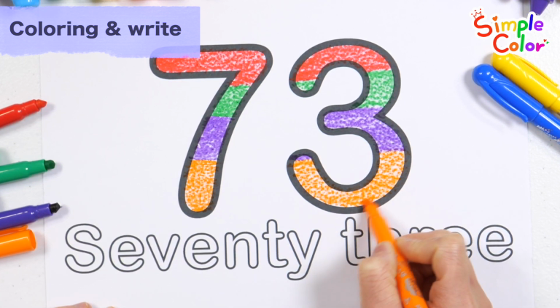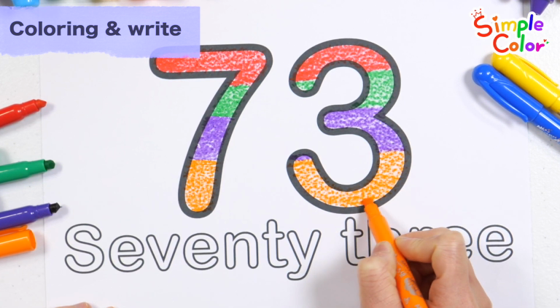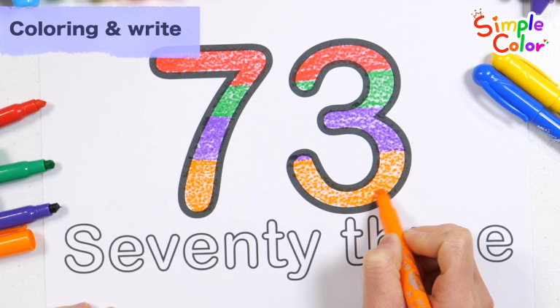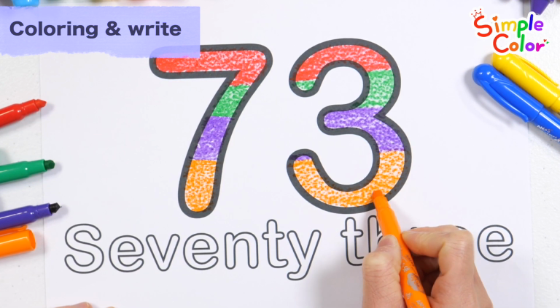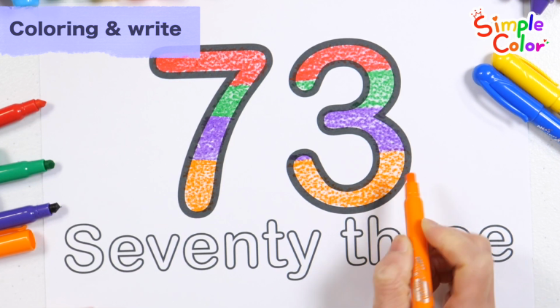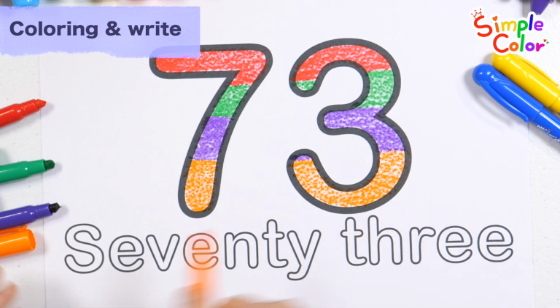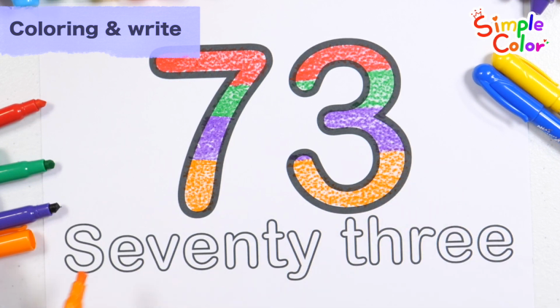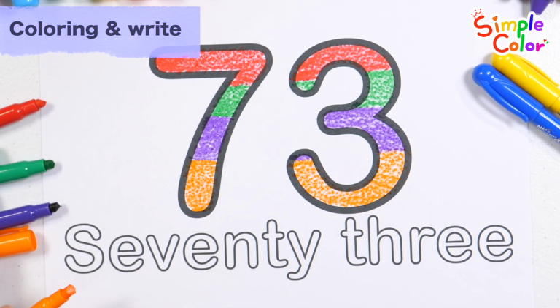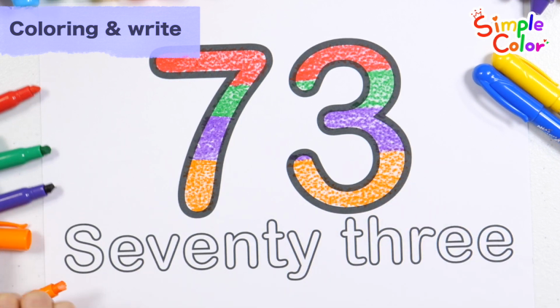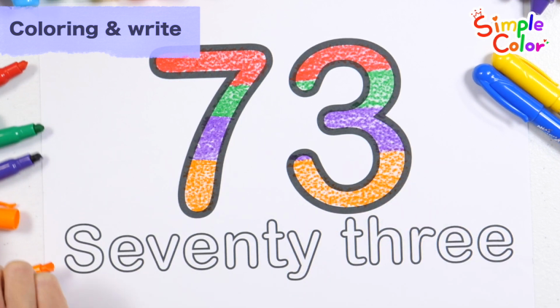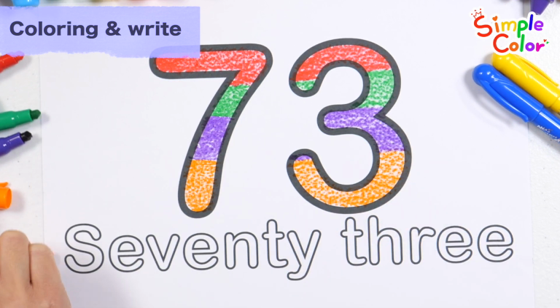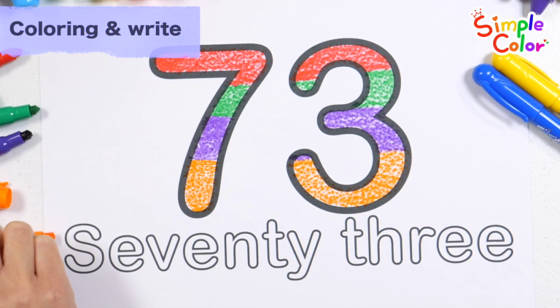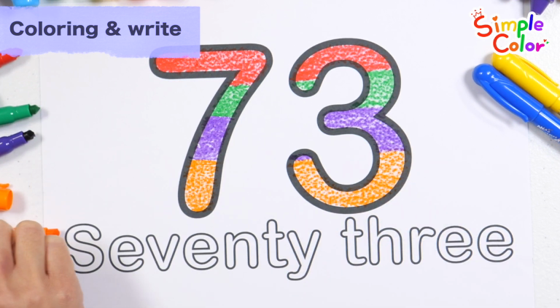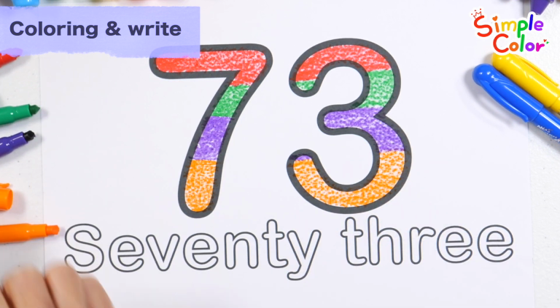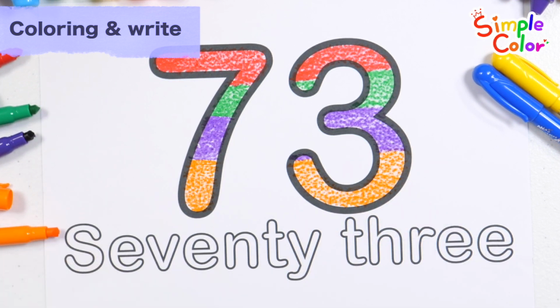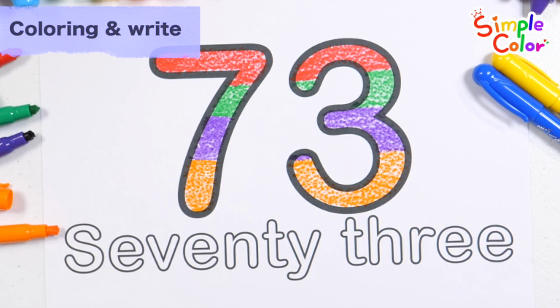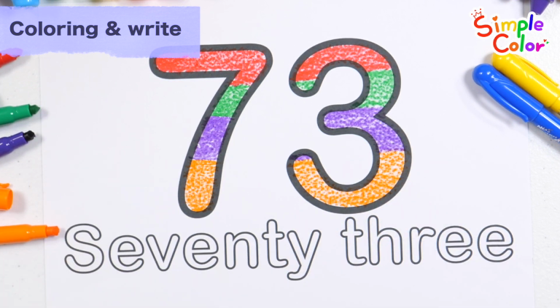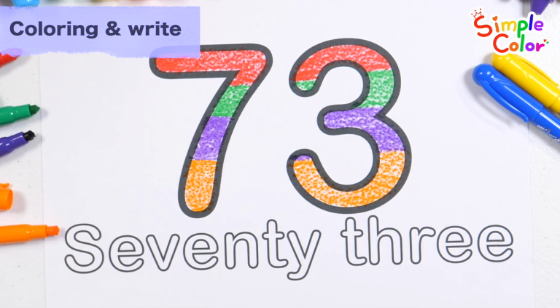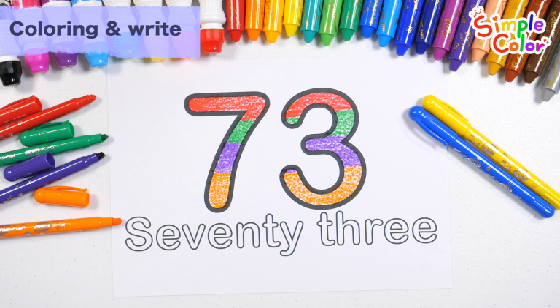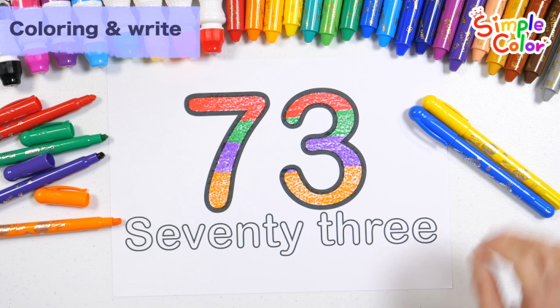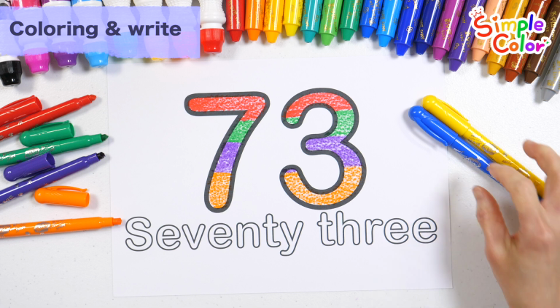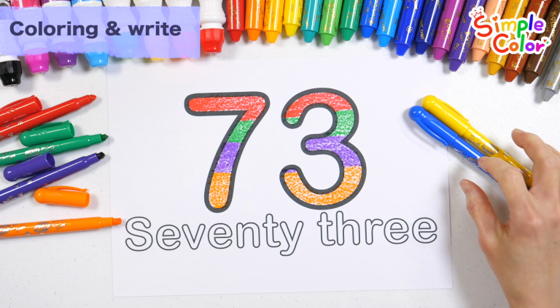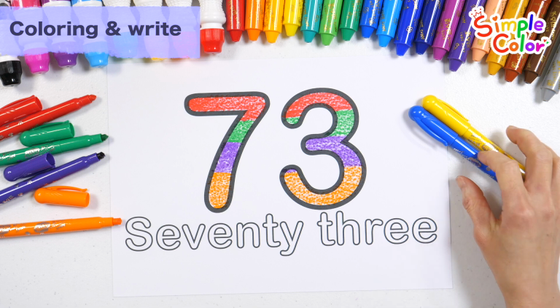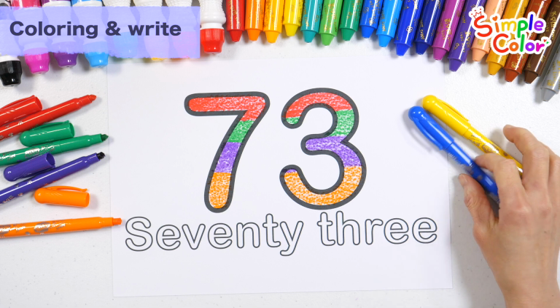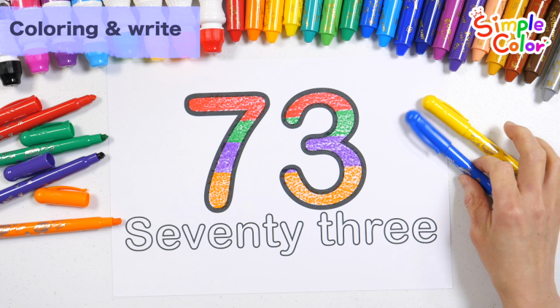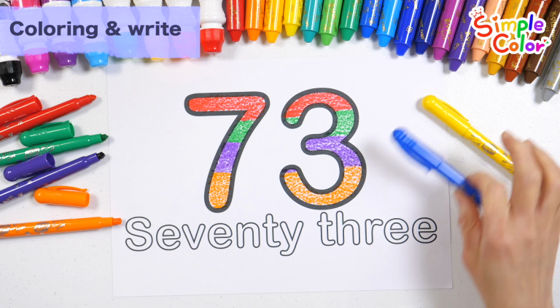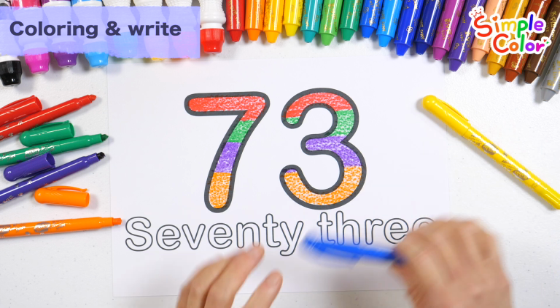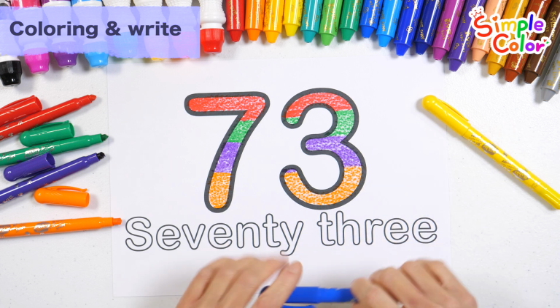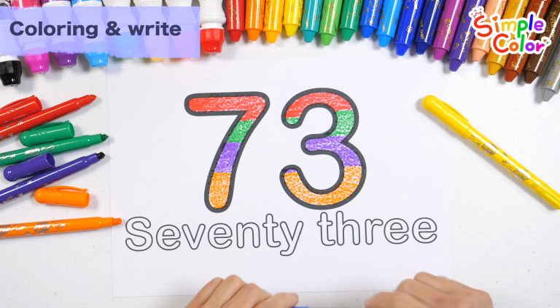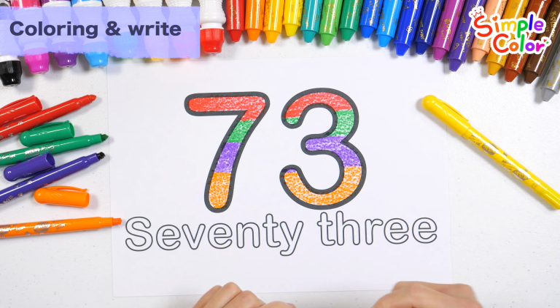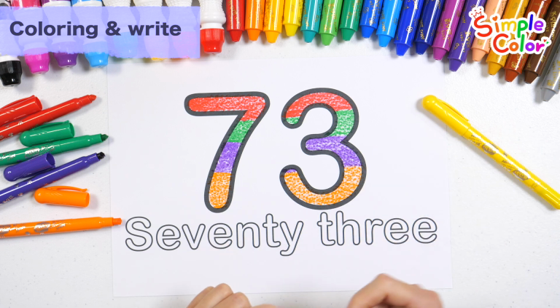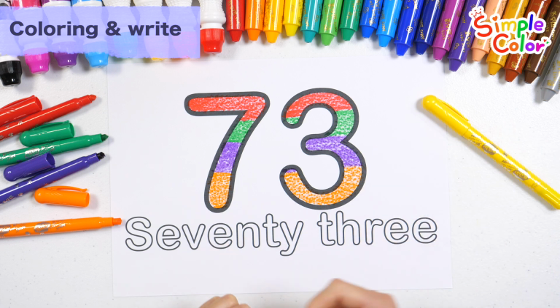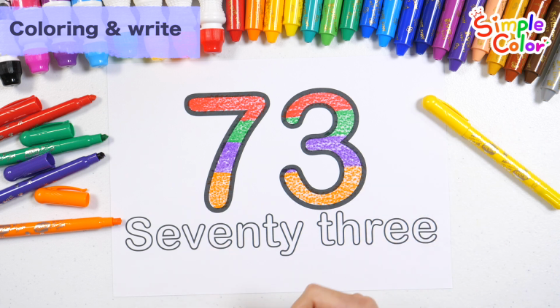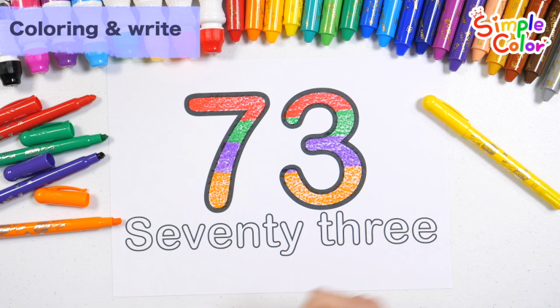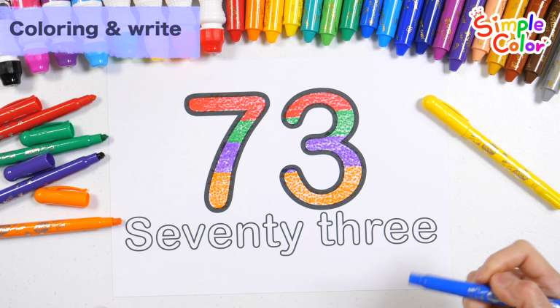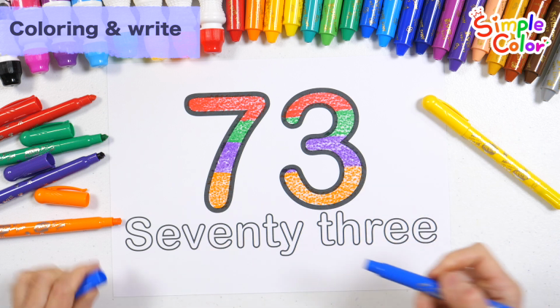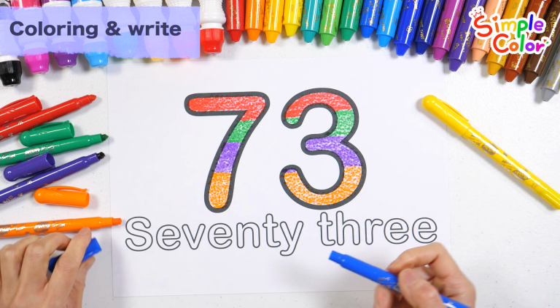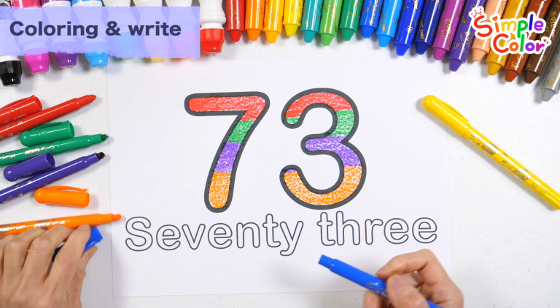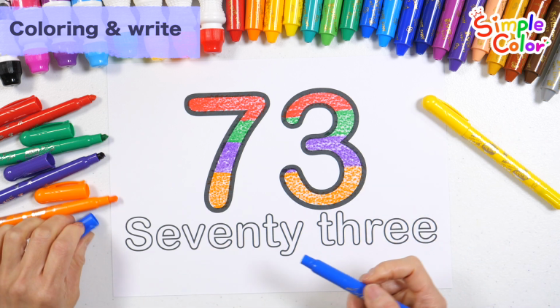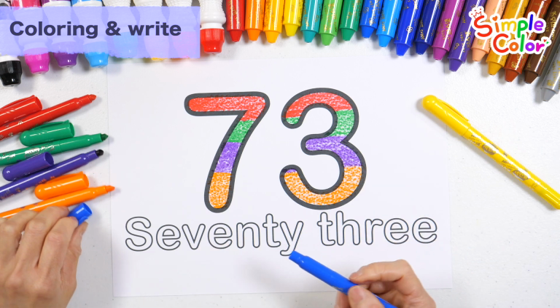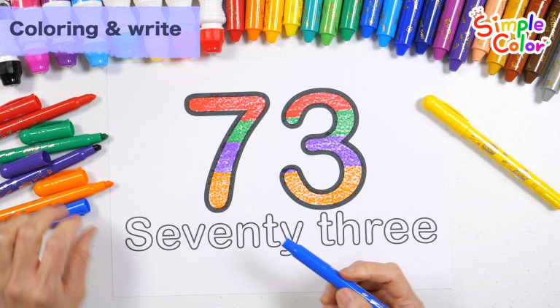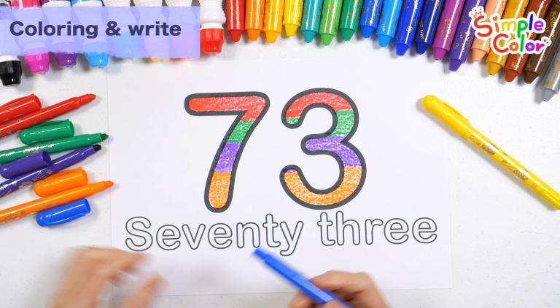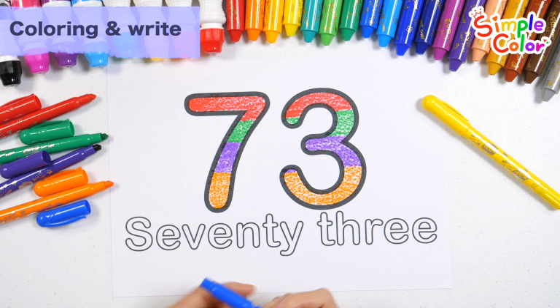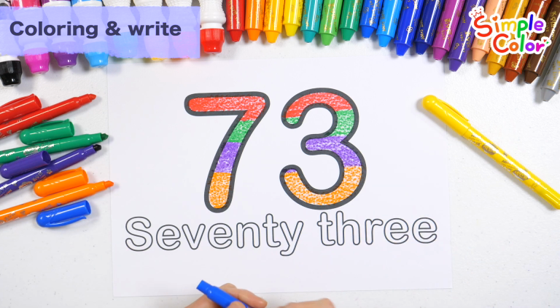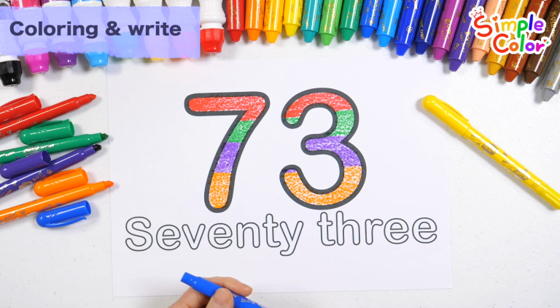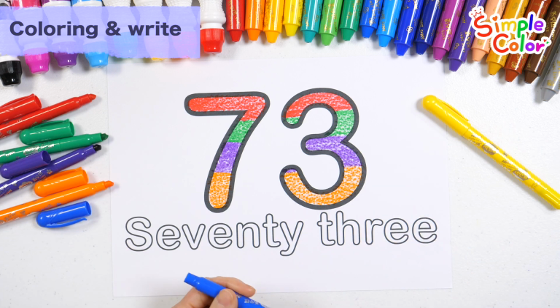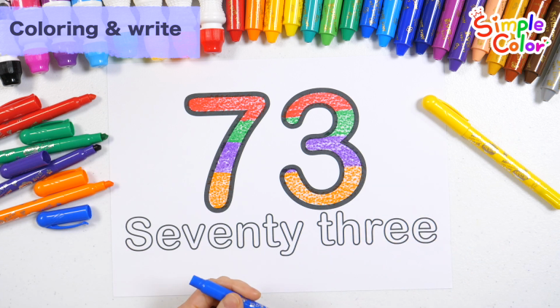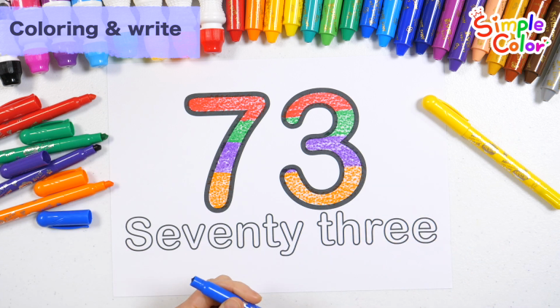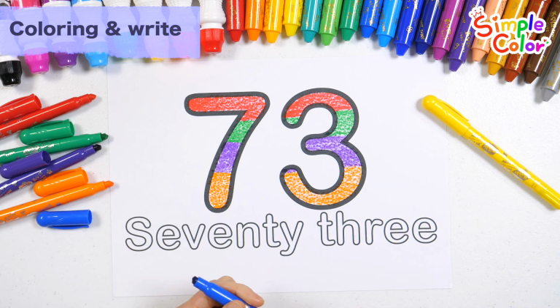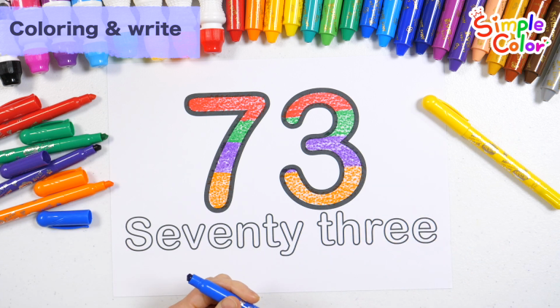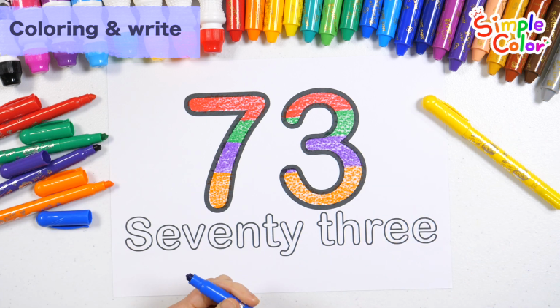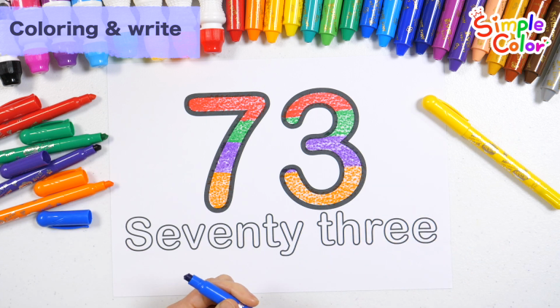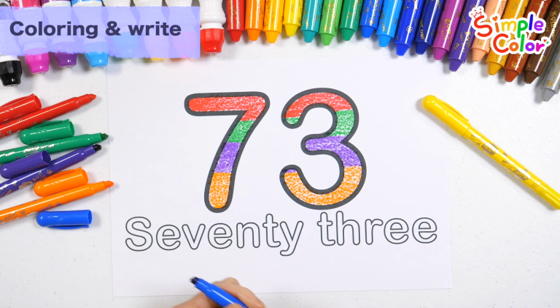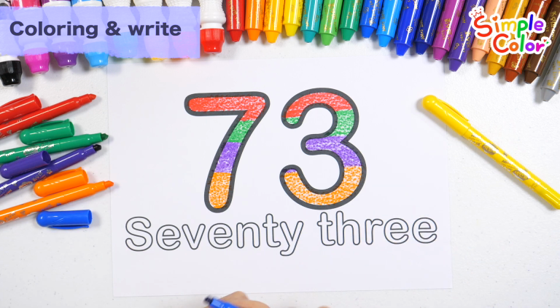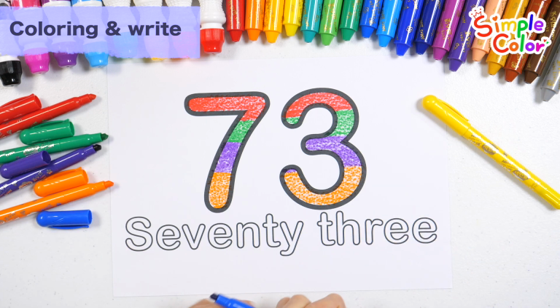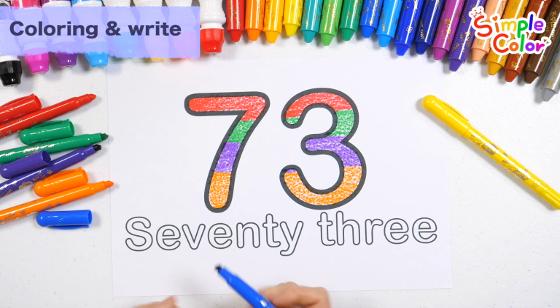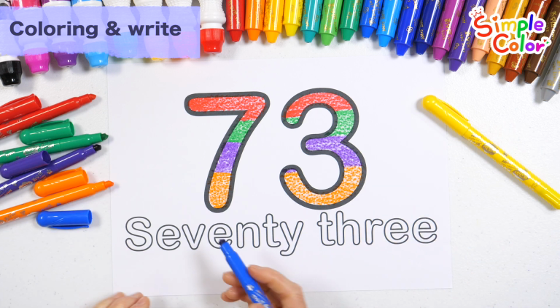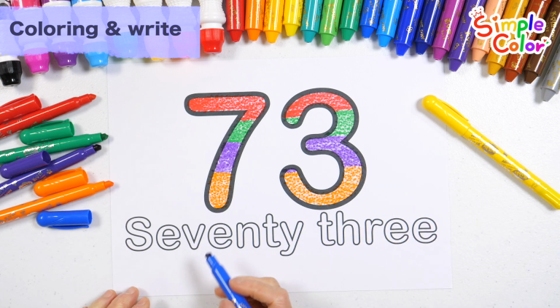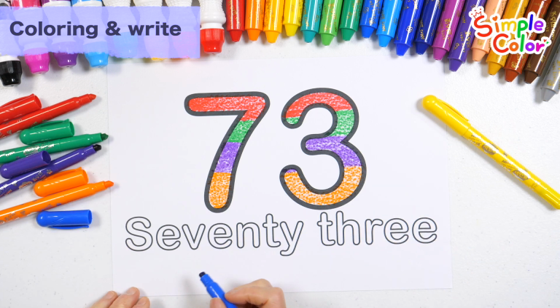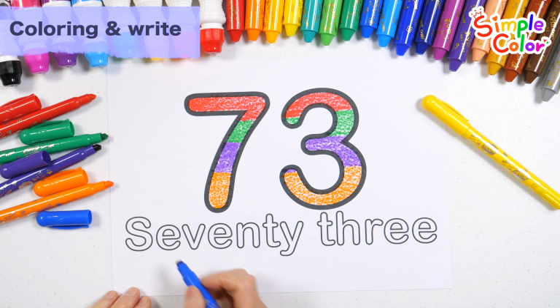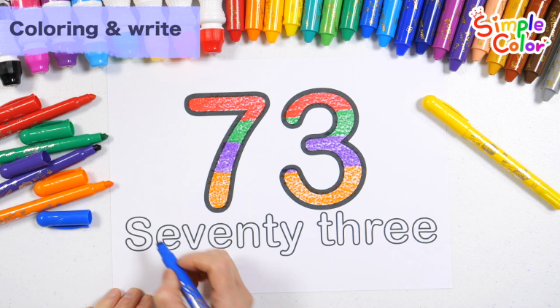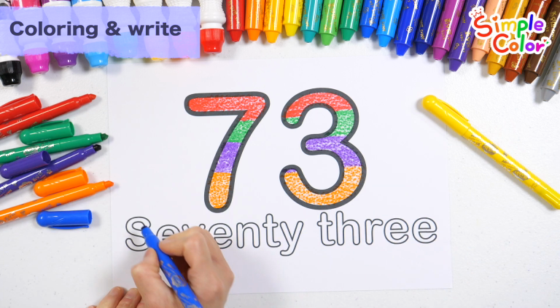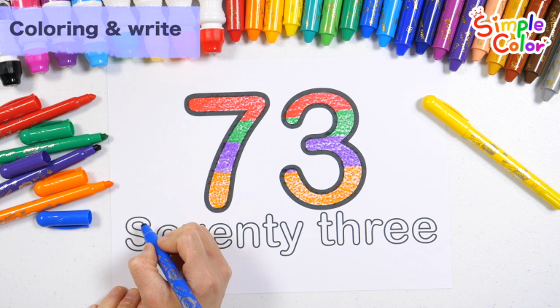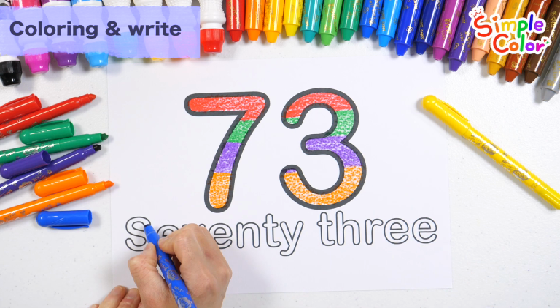Good job! This time, let's trace the letters with blue and yellow pencil!